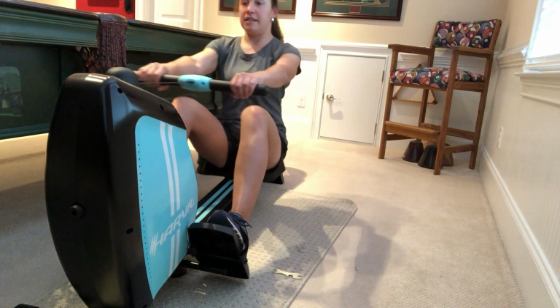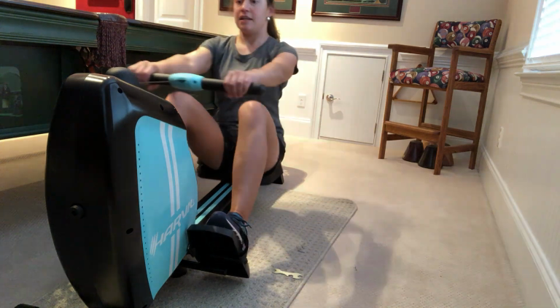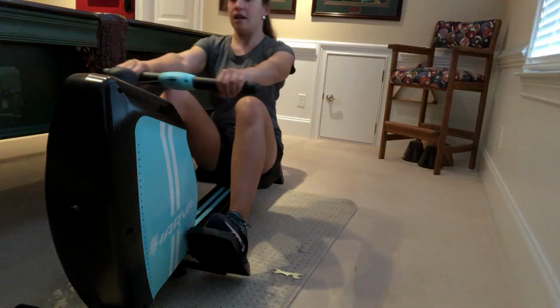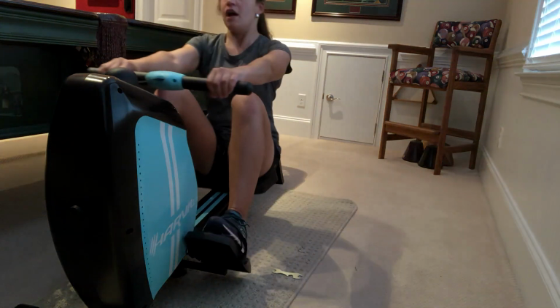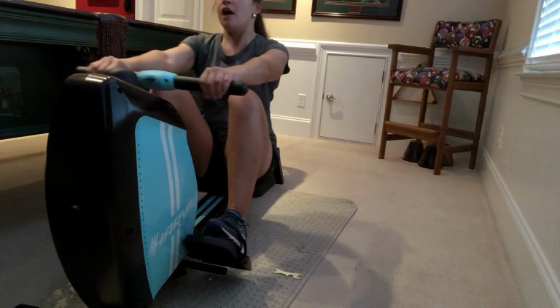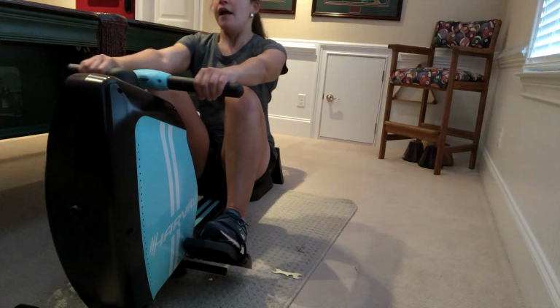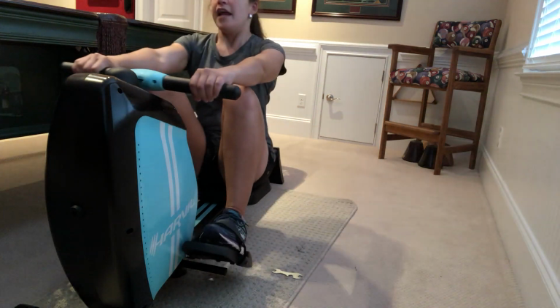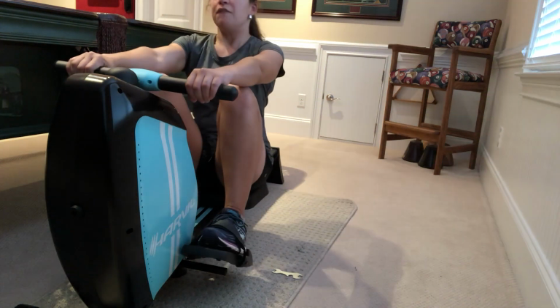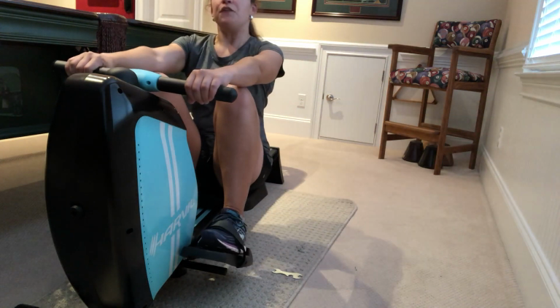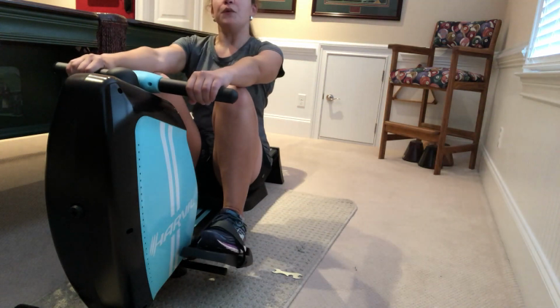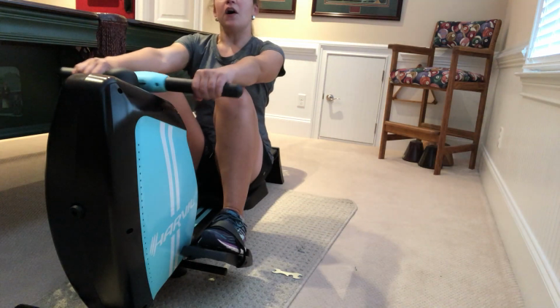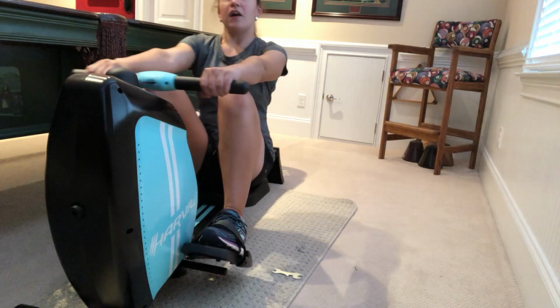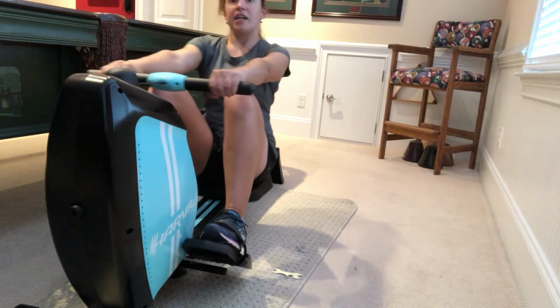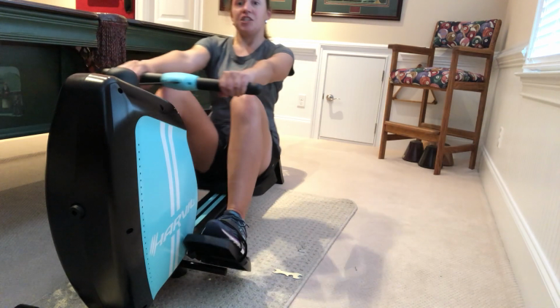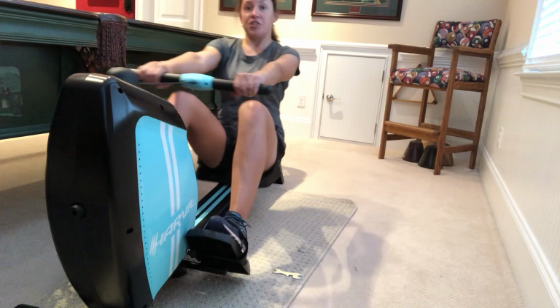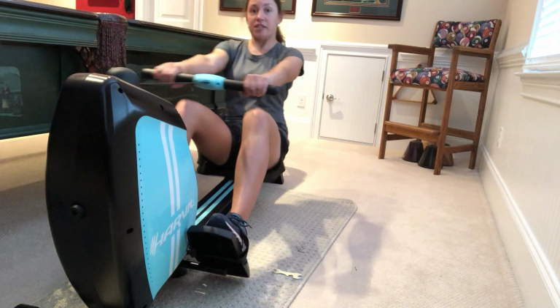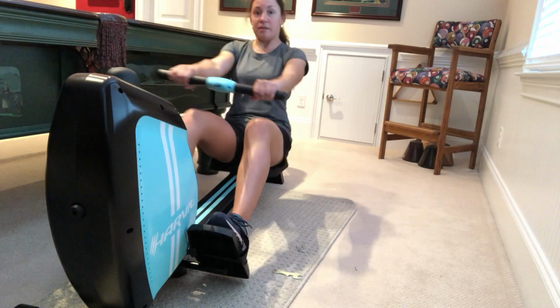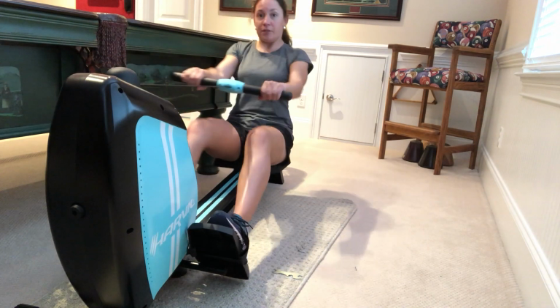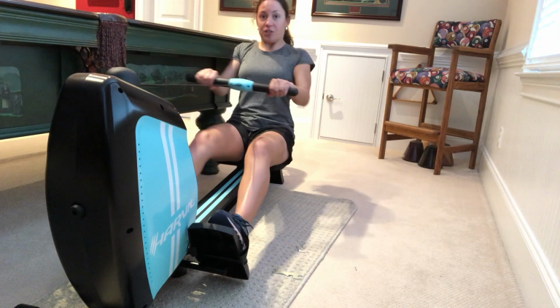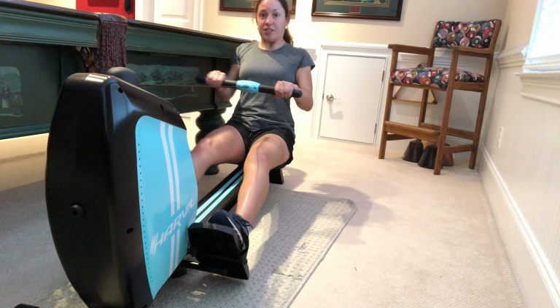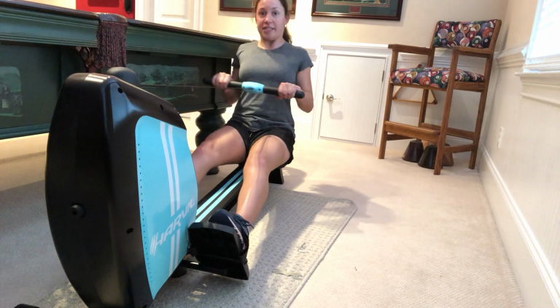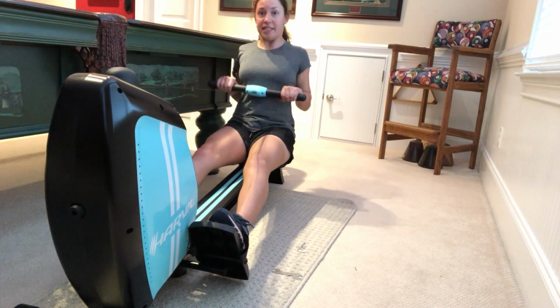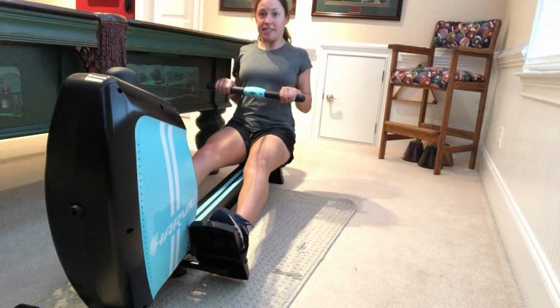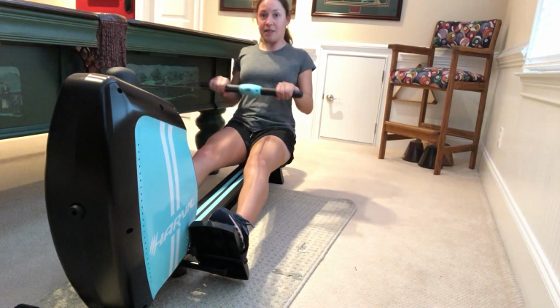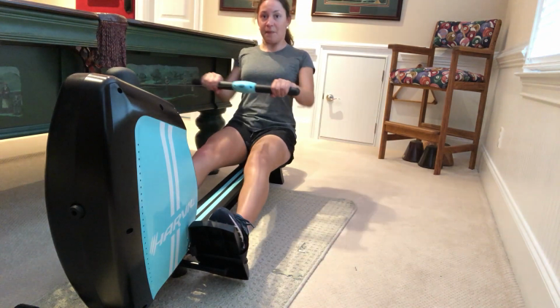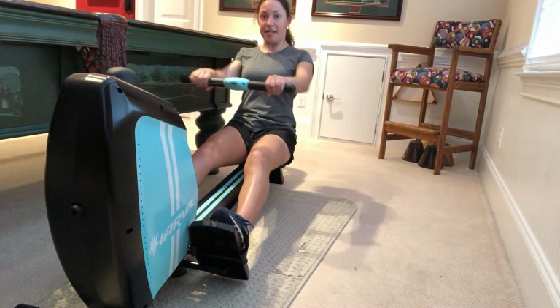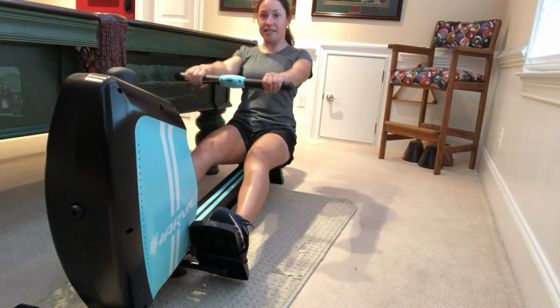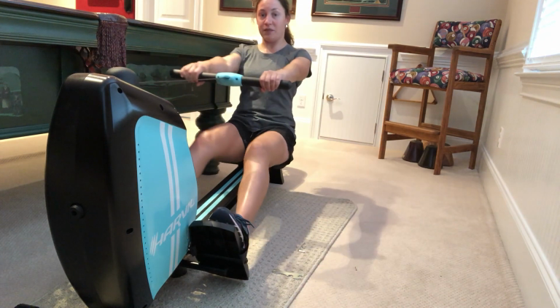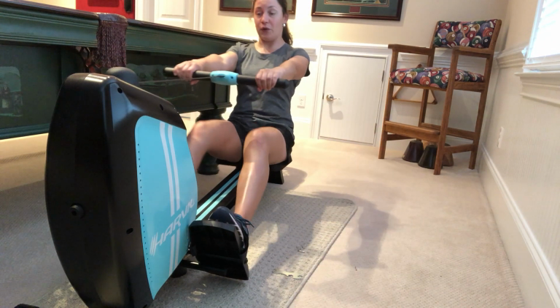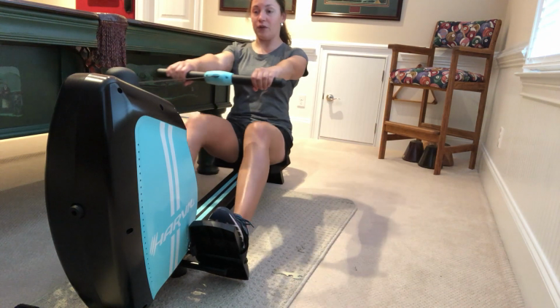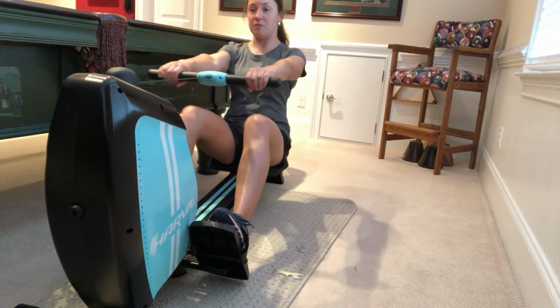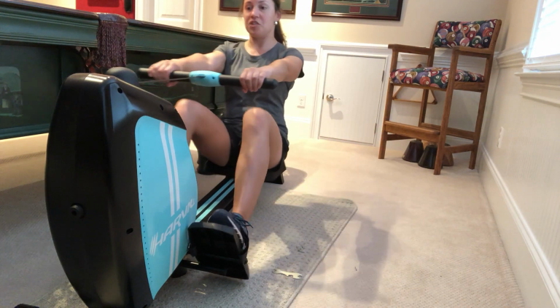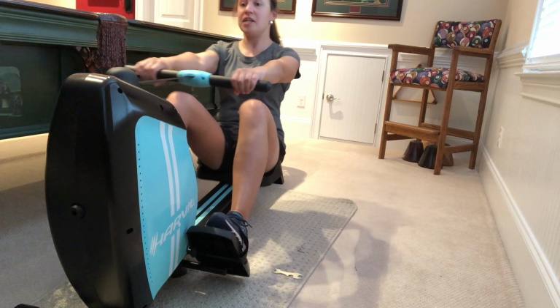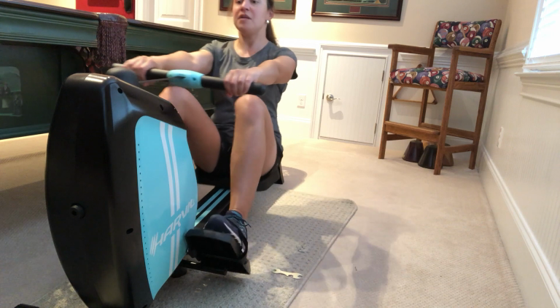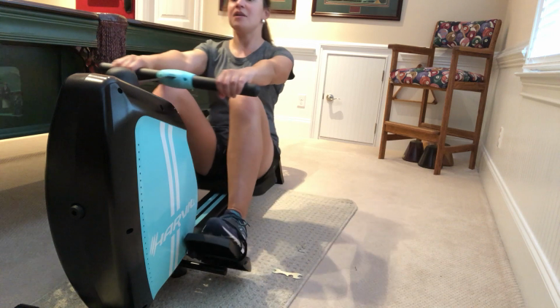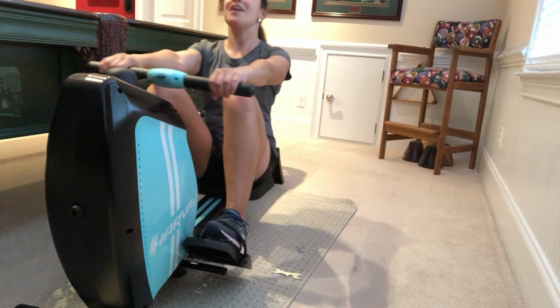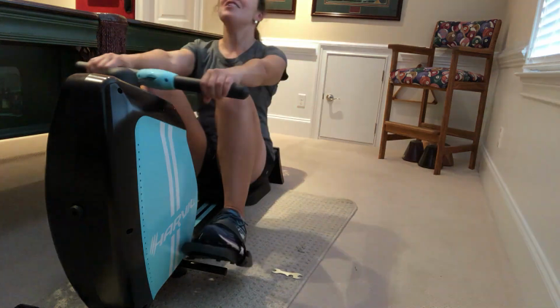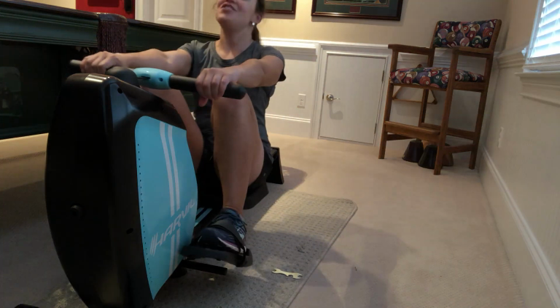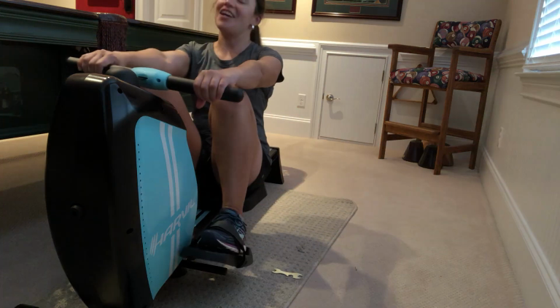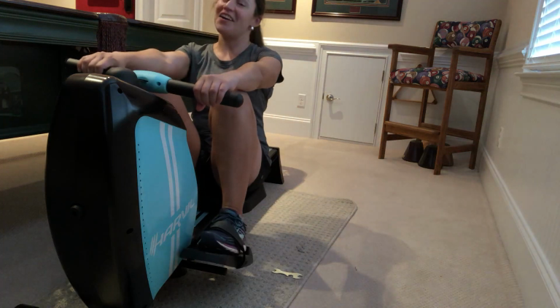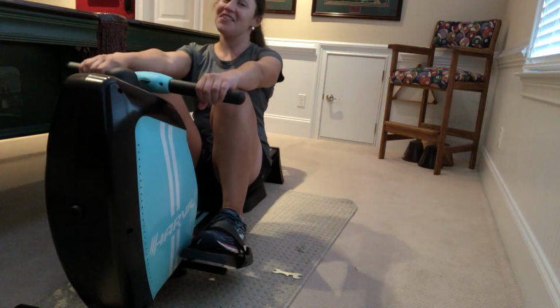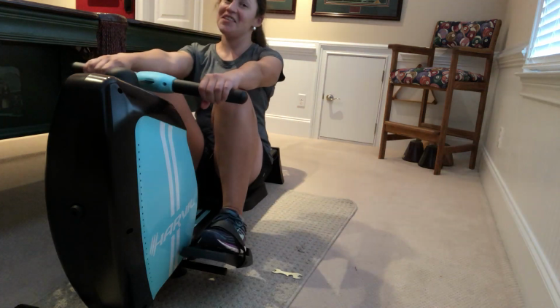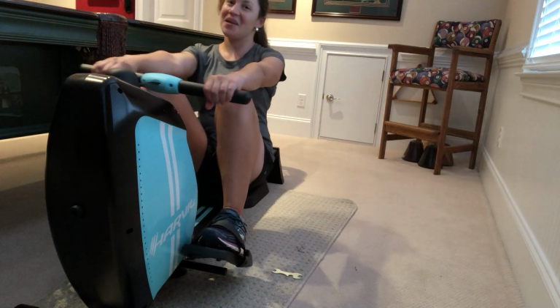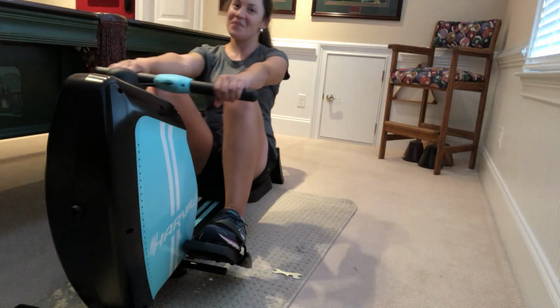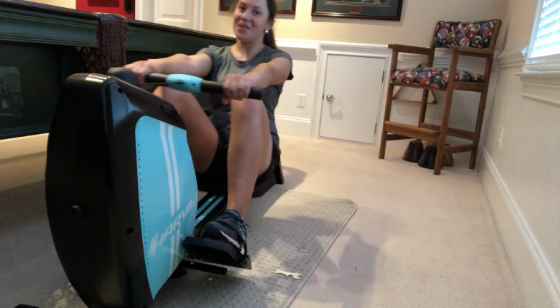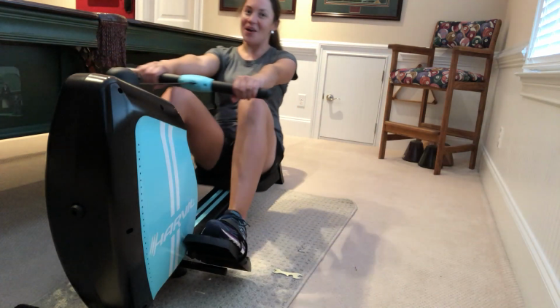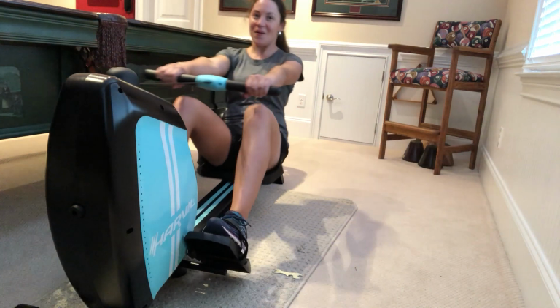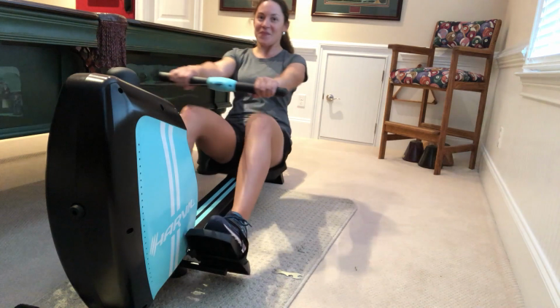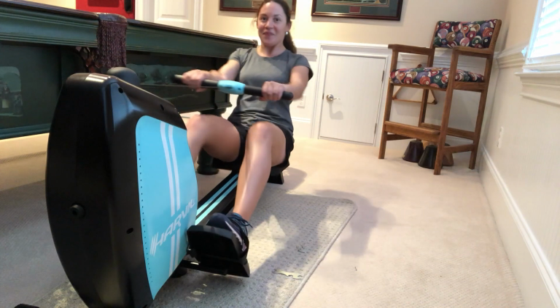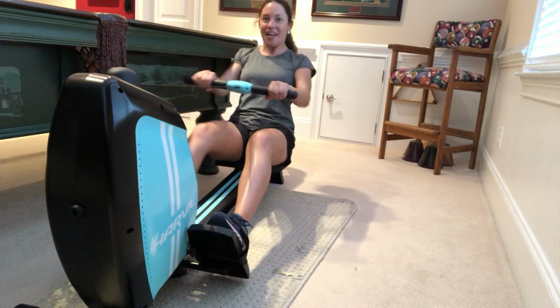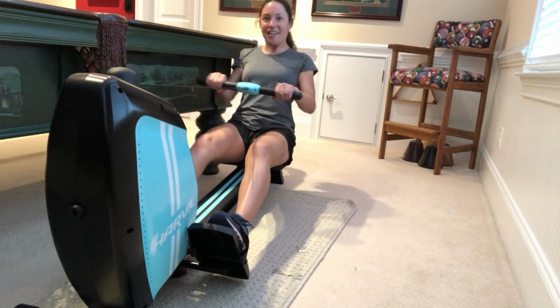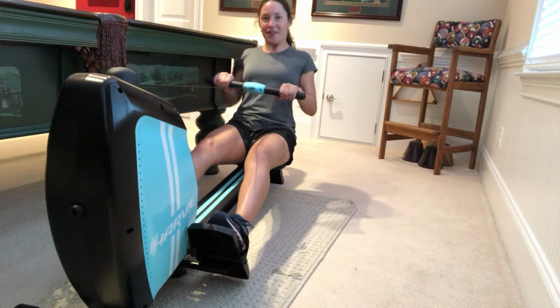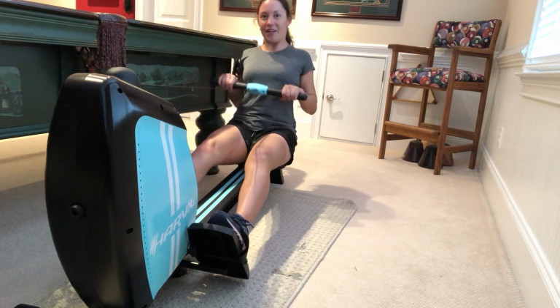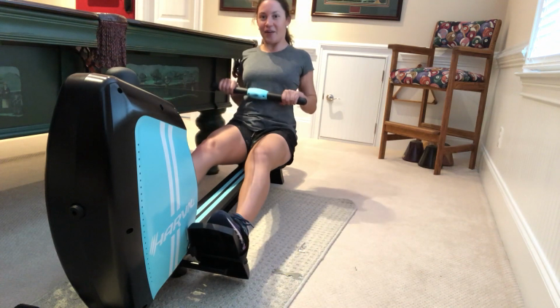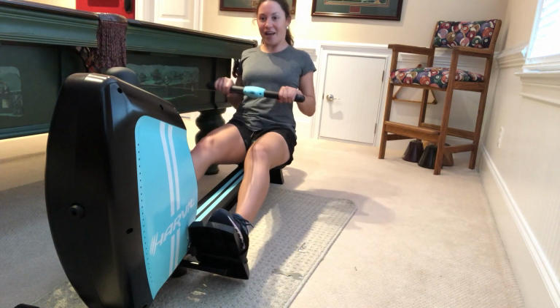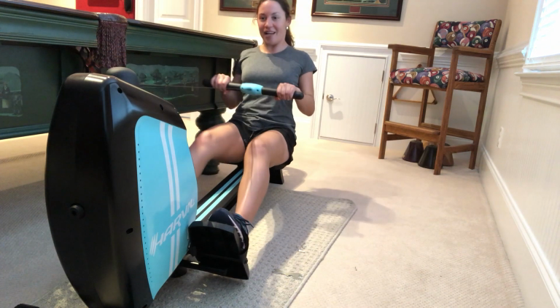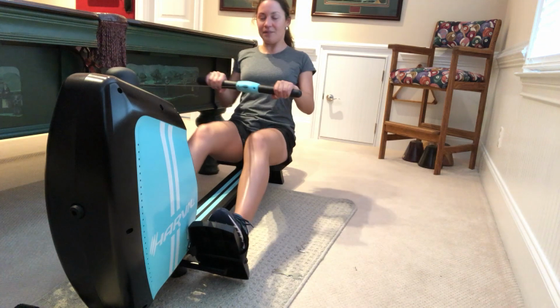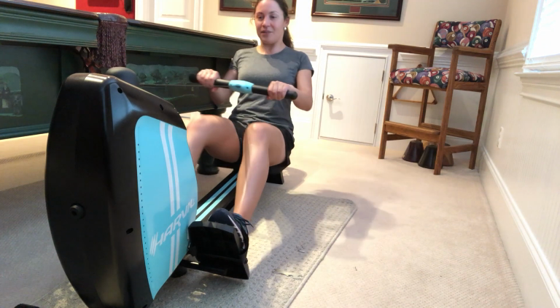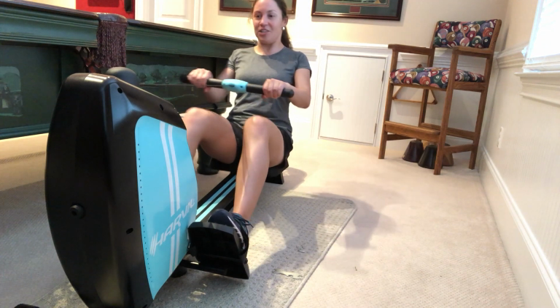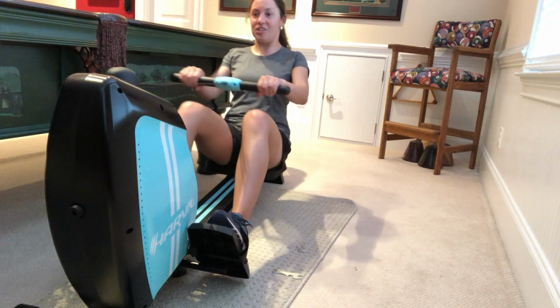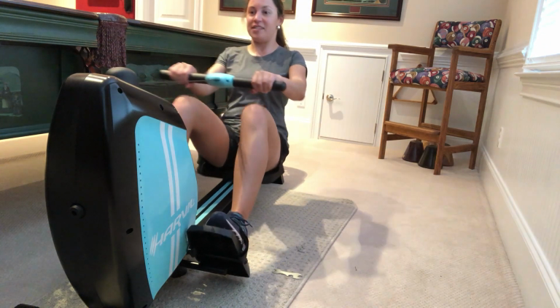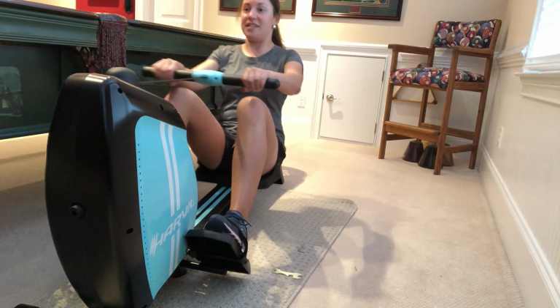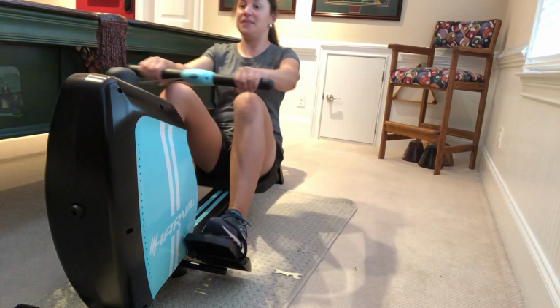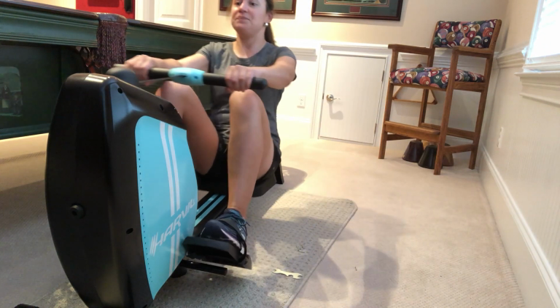If you are interested in purchasing this amazing rowing machine, check out the link below and you can go ahead and purchase it.